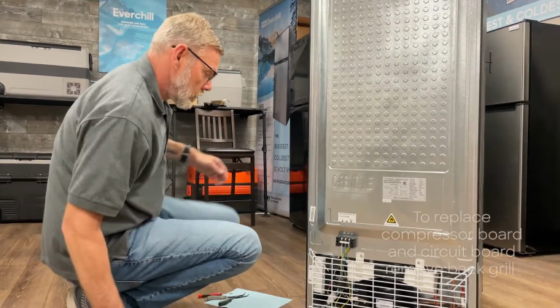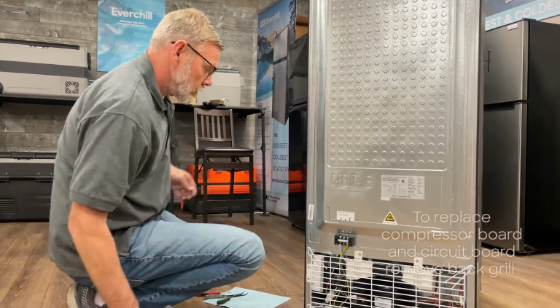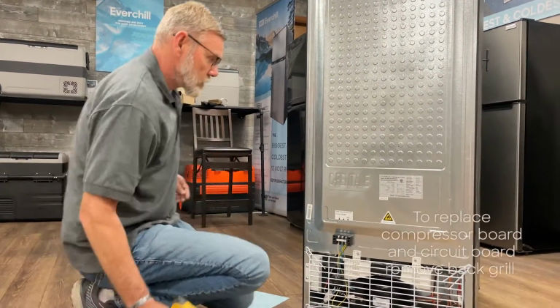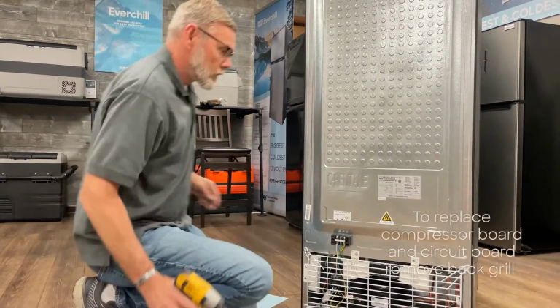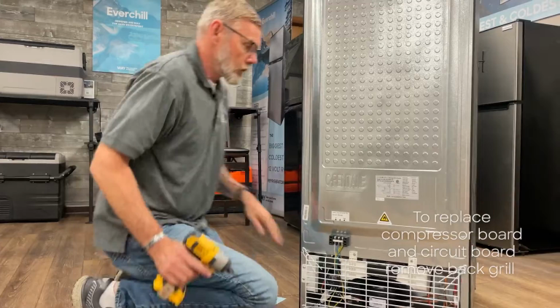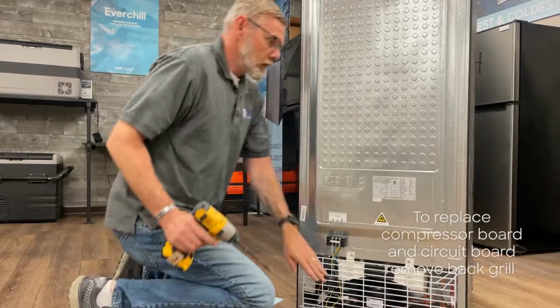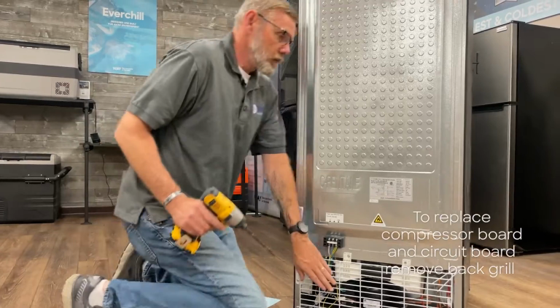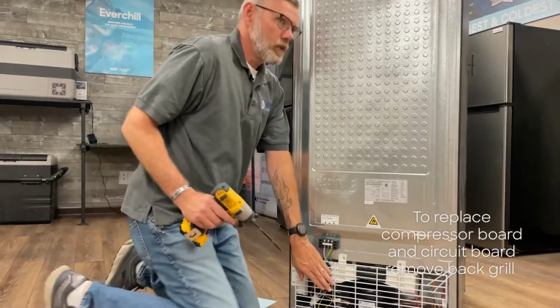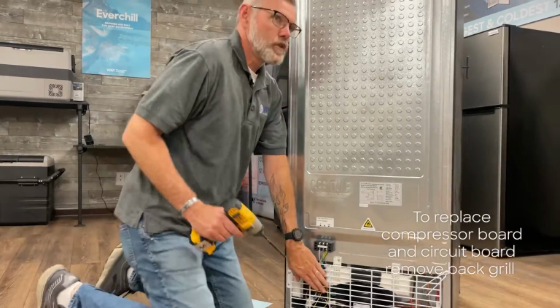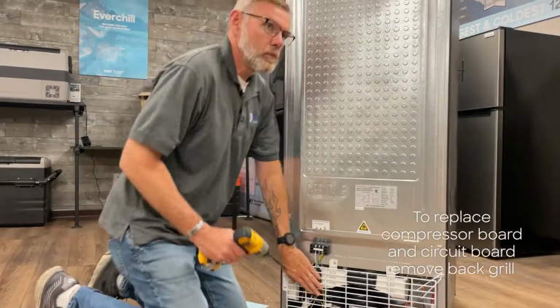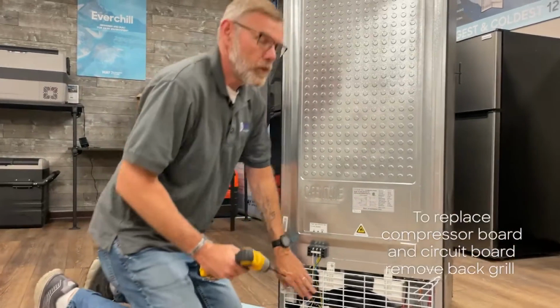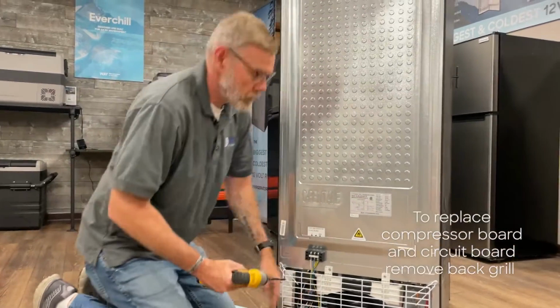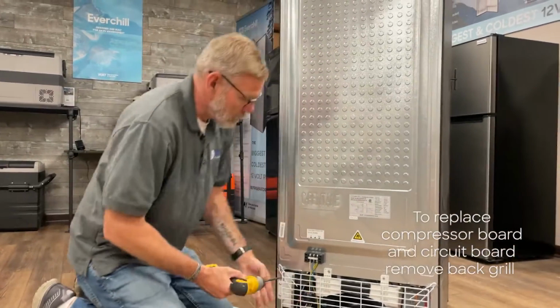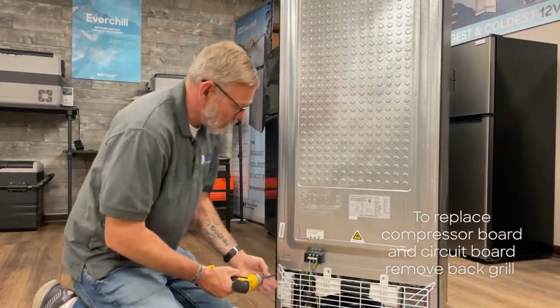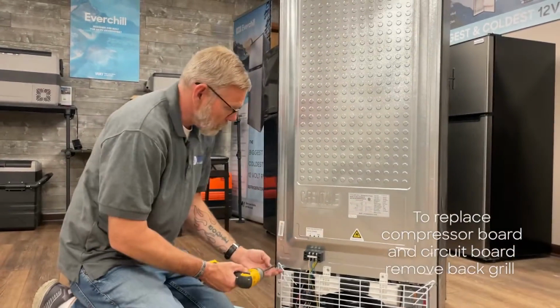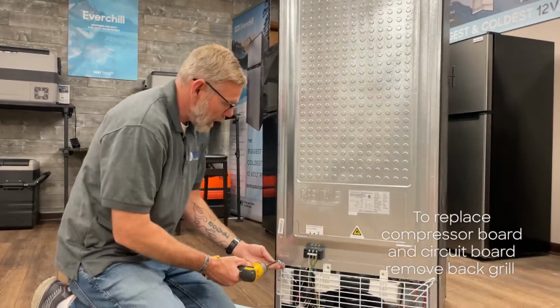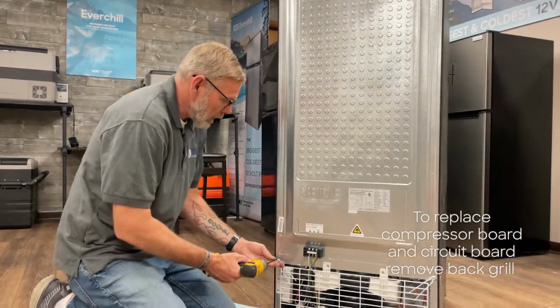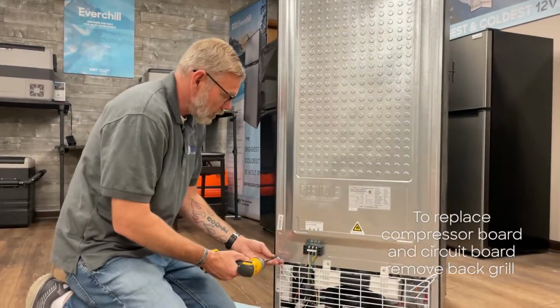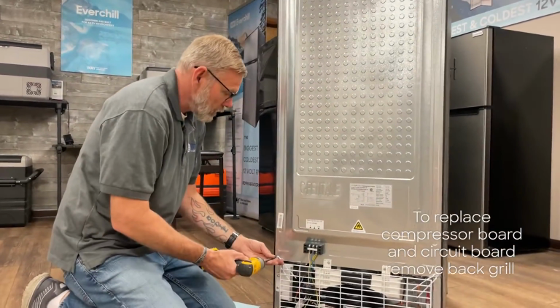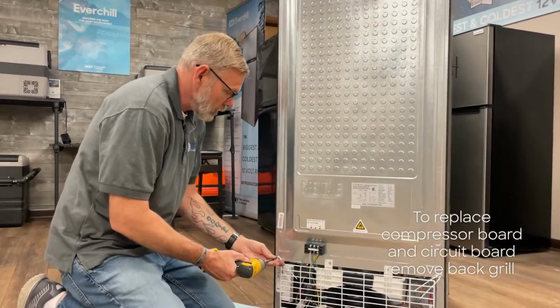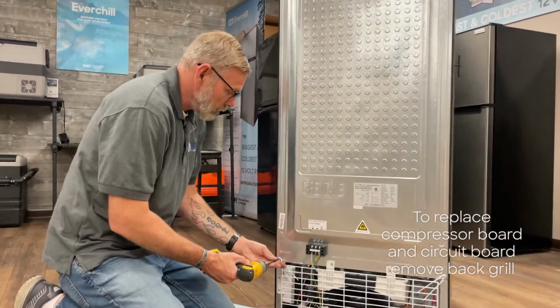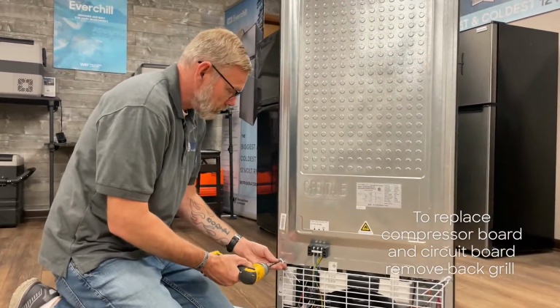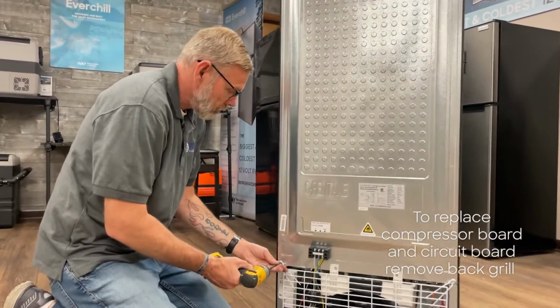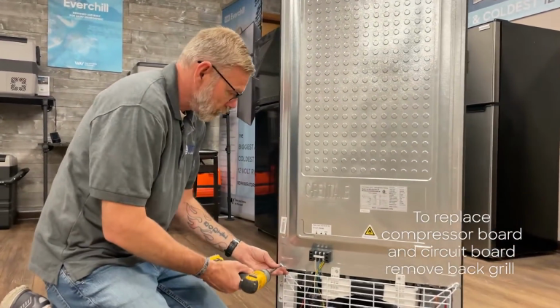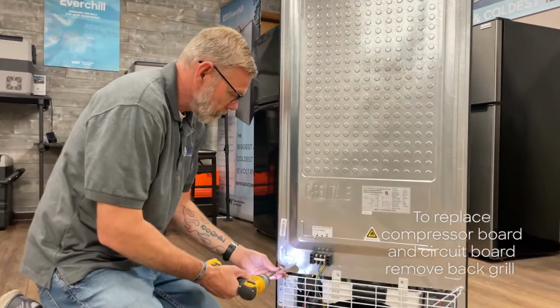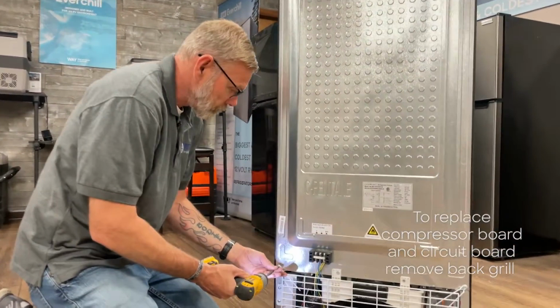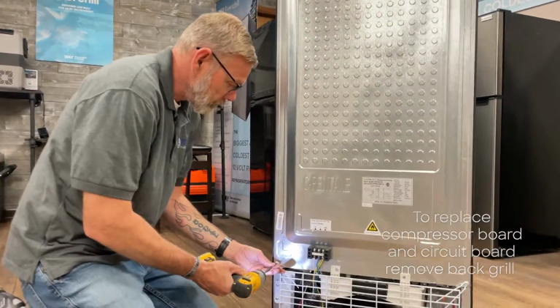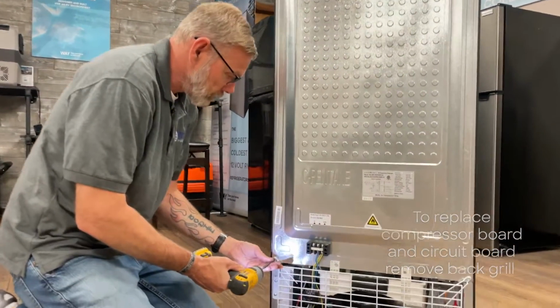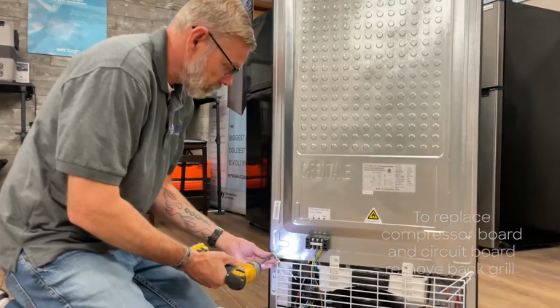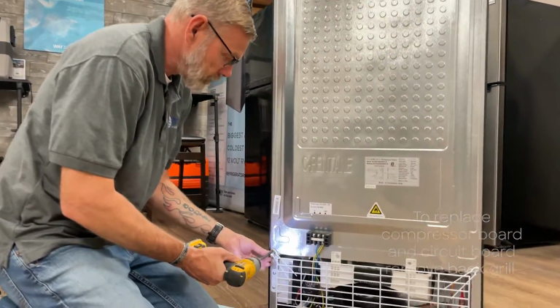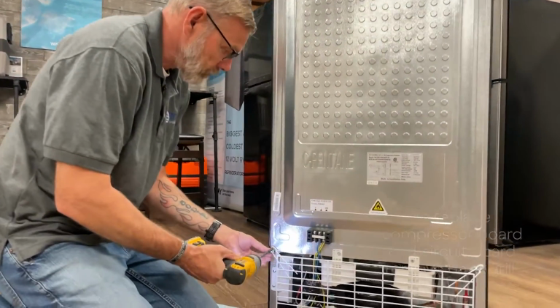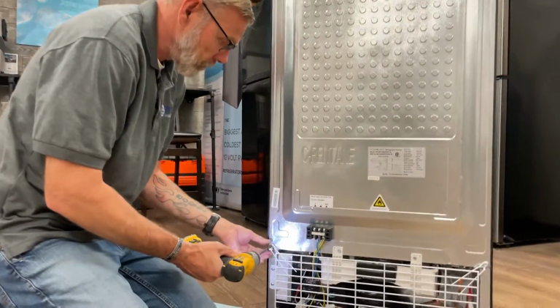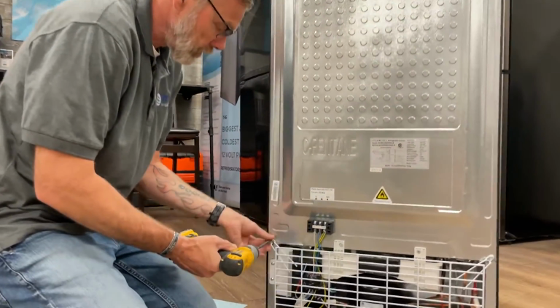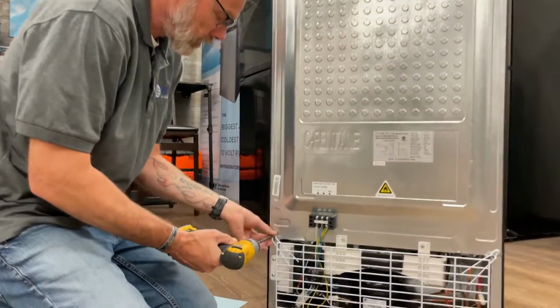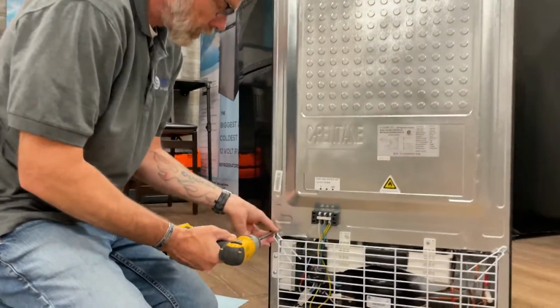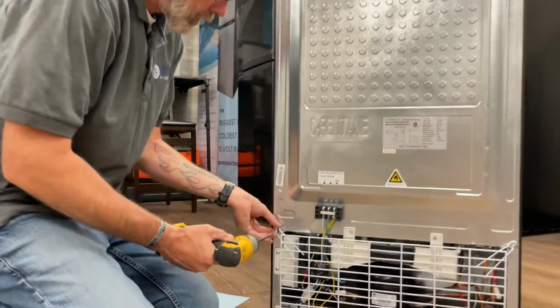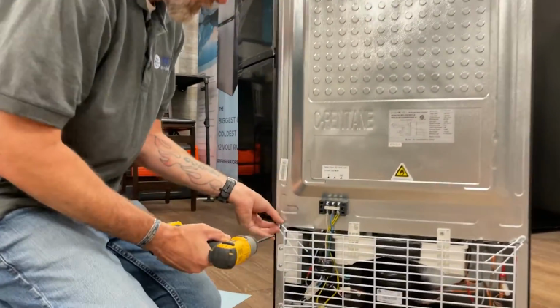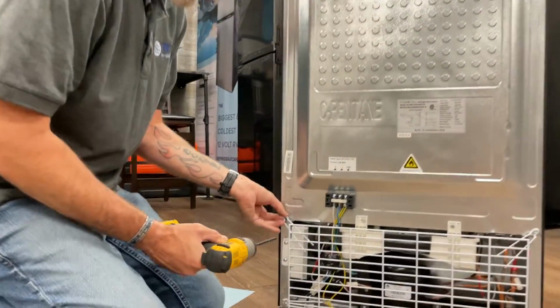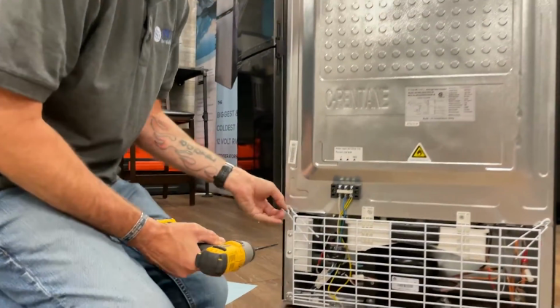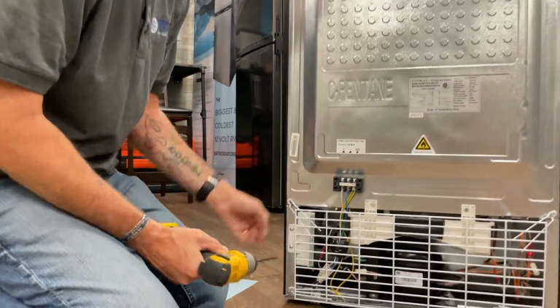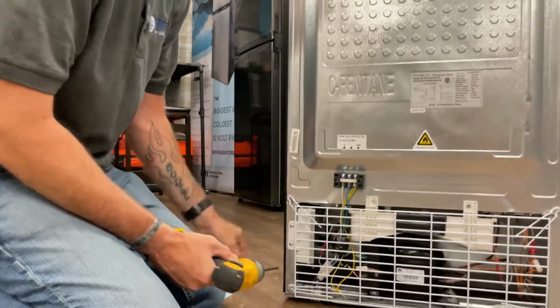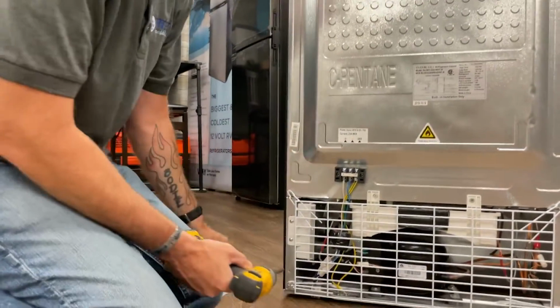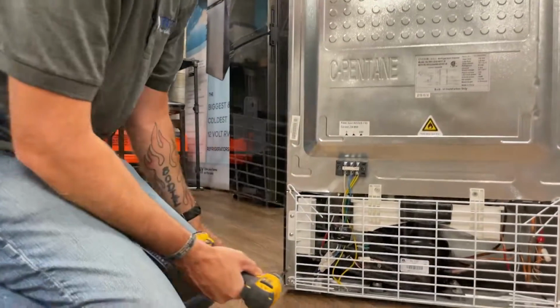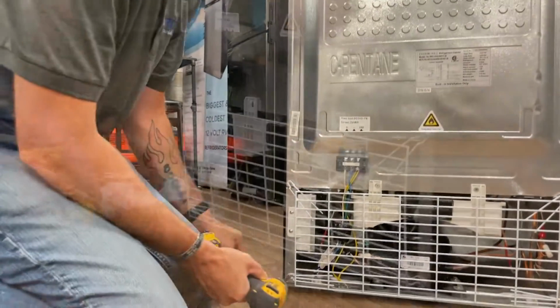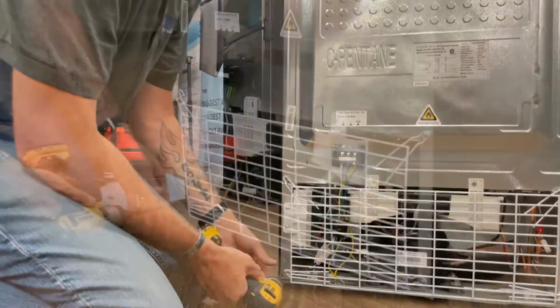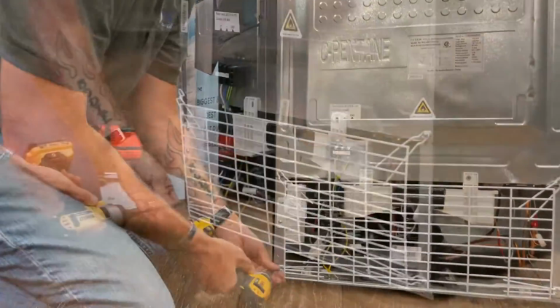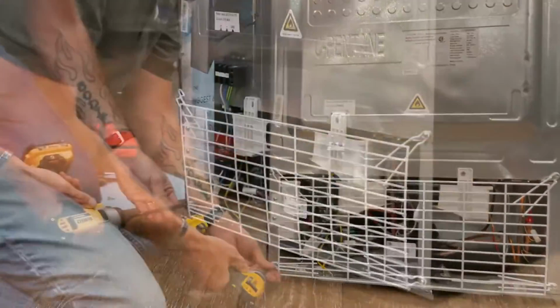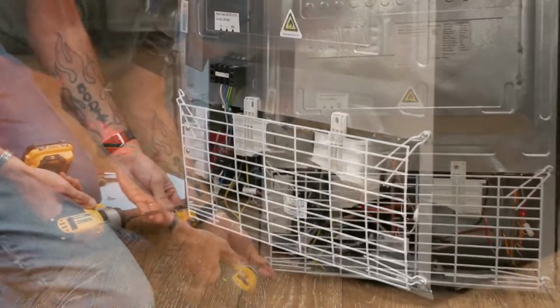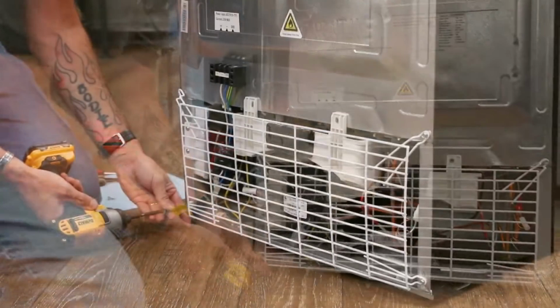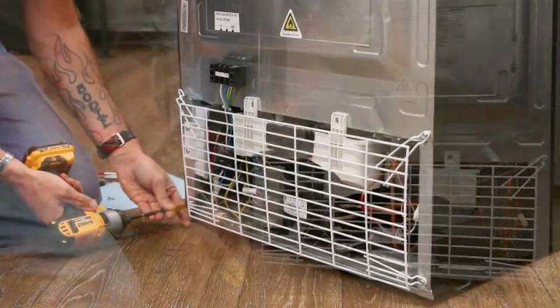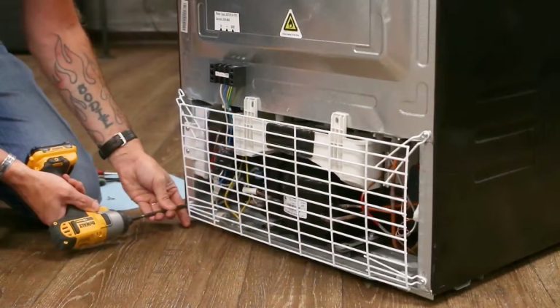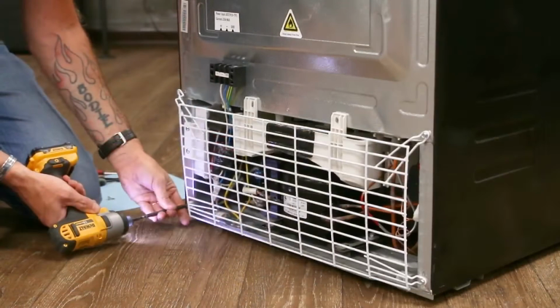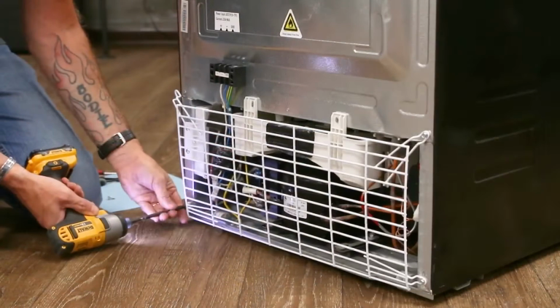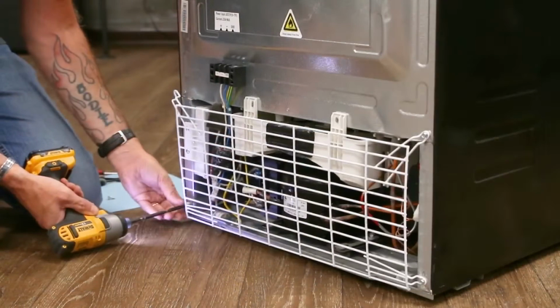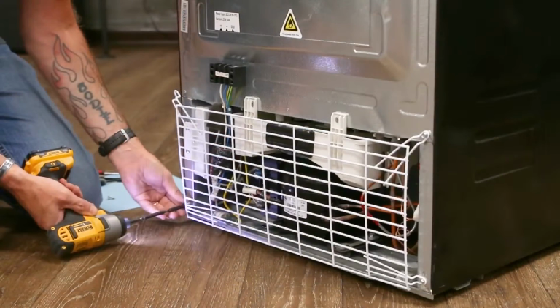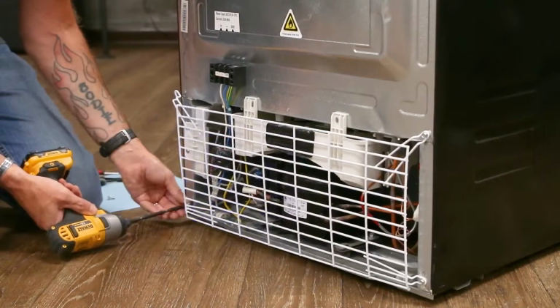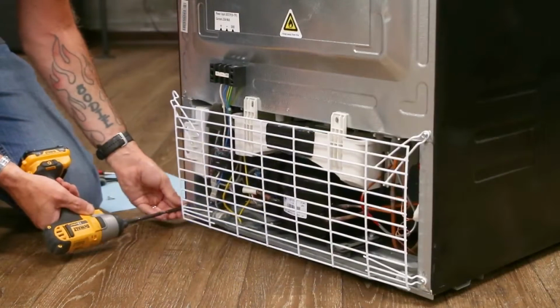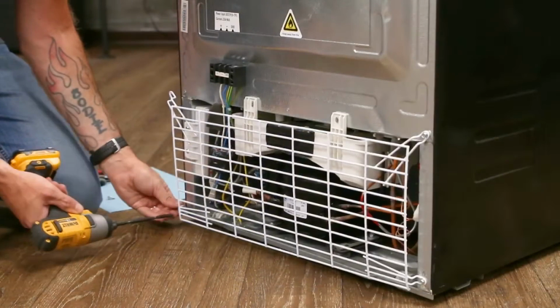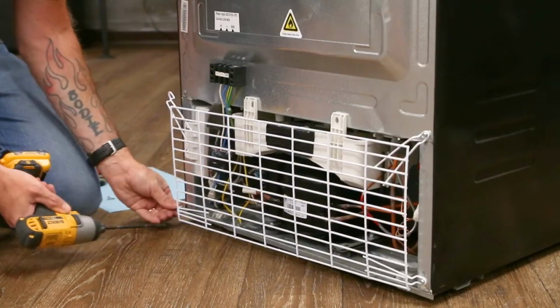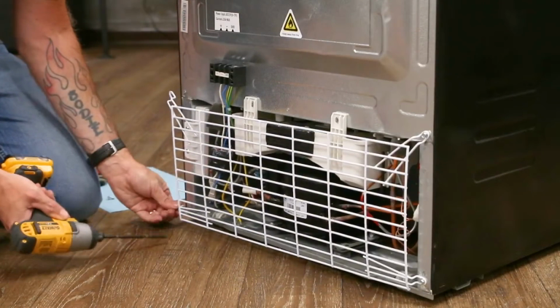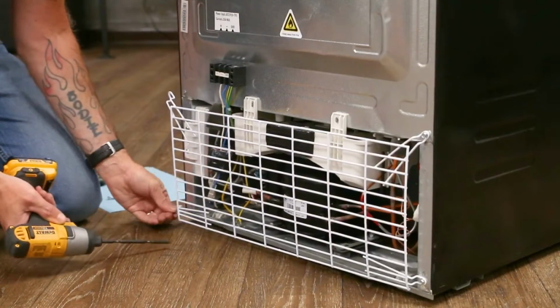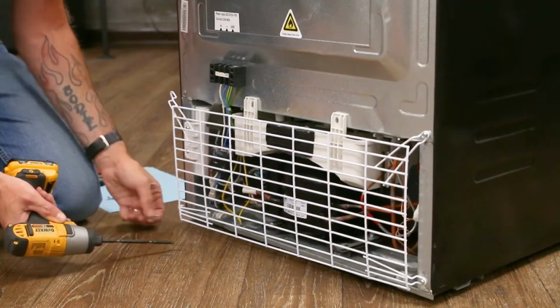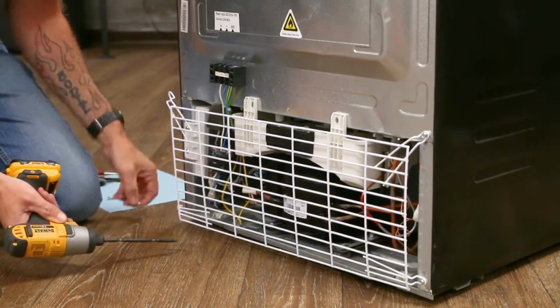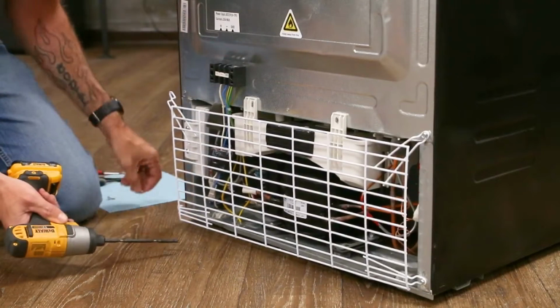The first thing we're going to need to do is remove the back grill. You have four screws holding the grill in place.